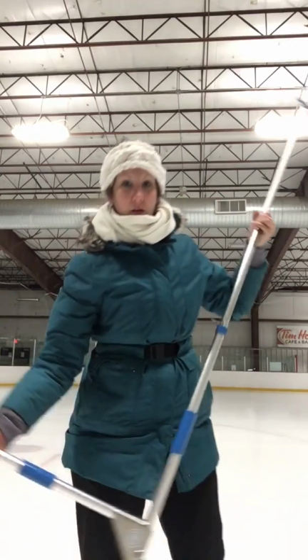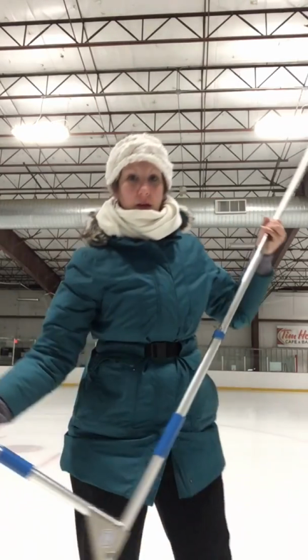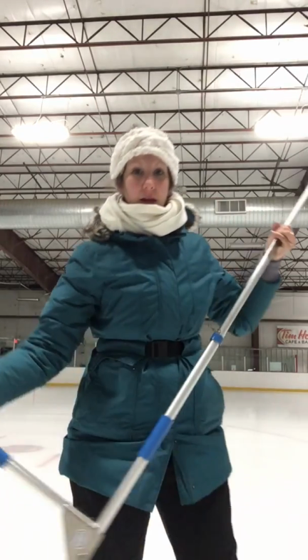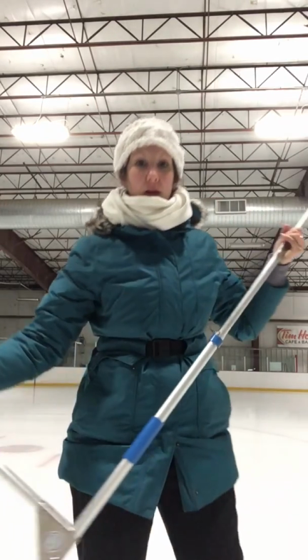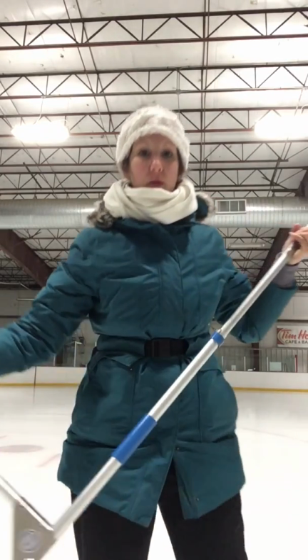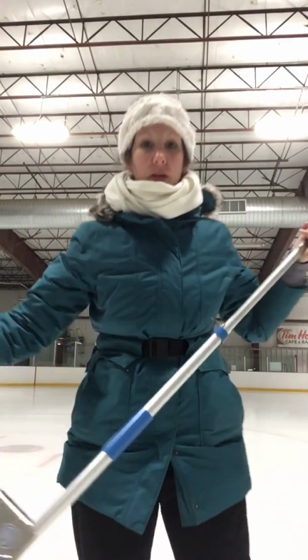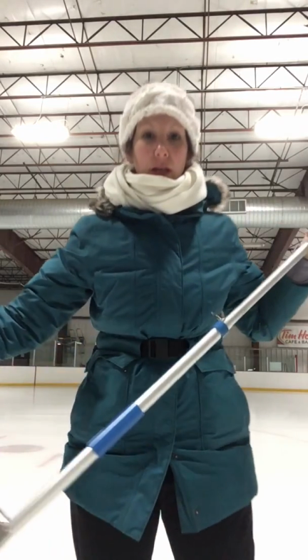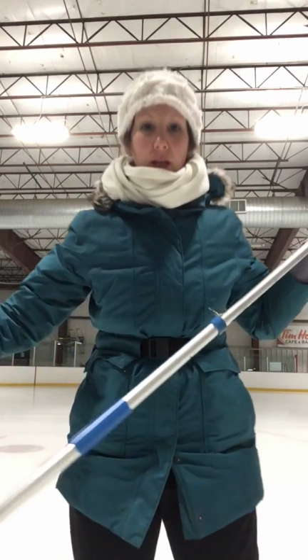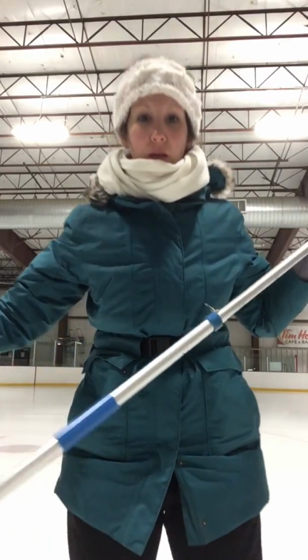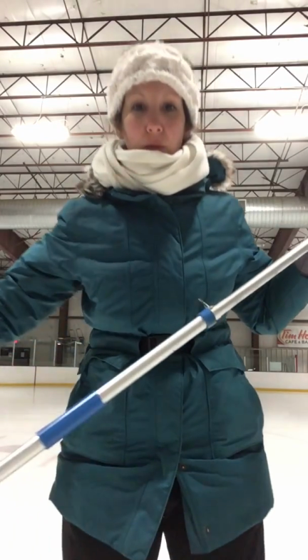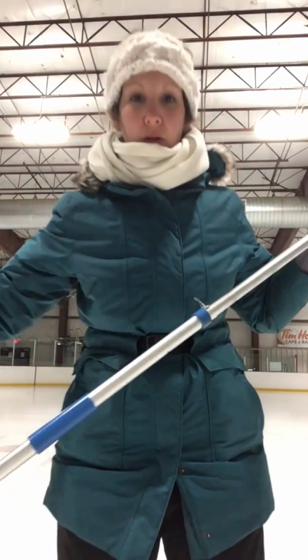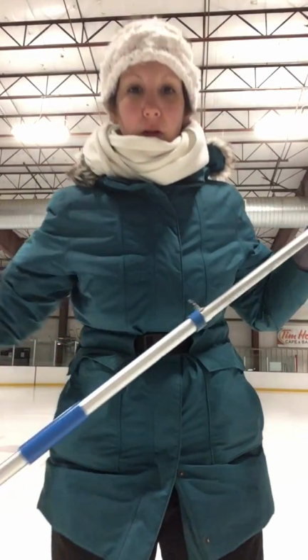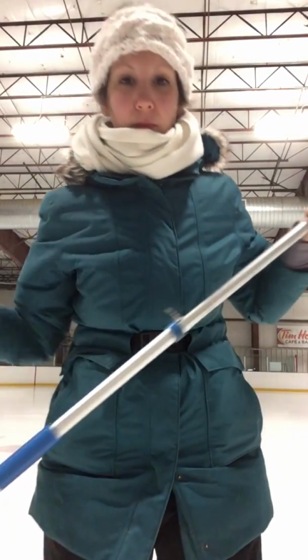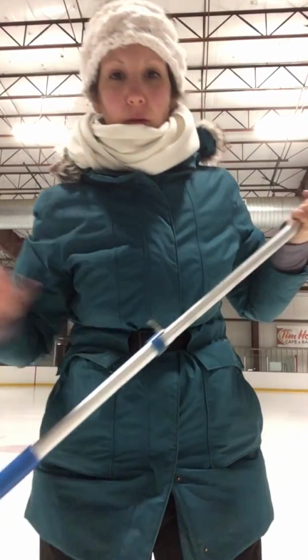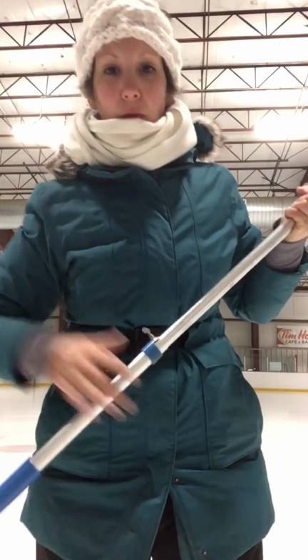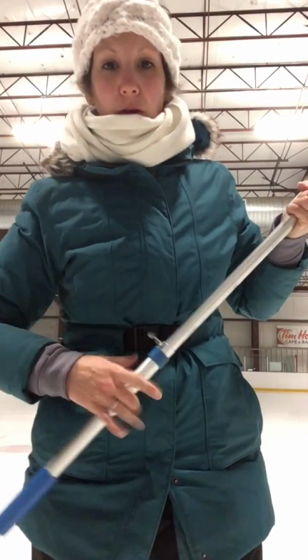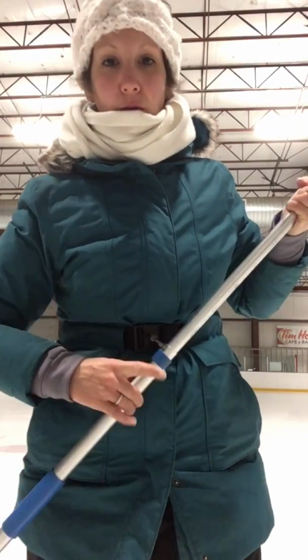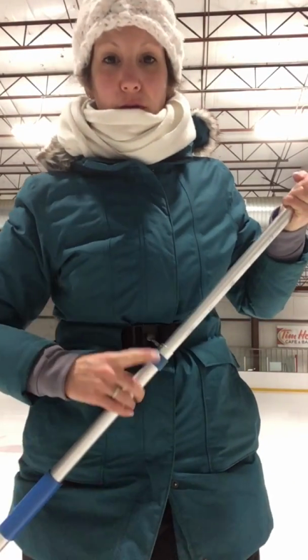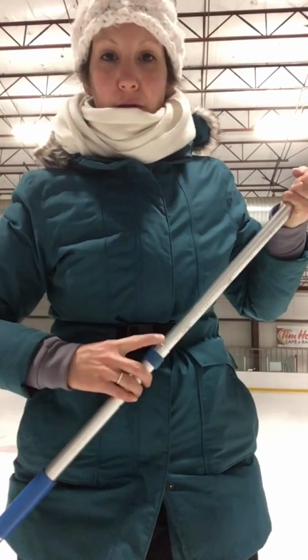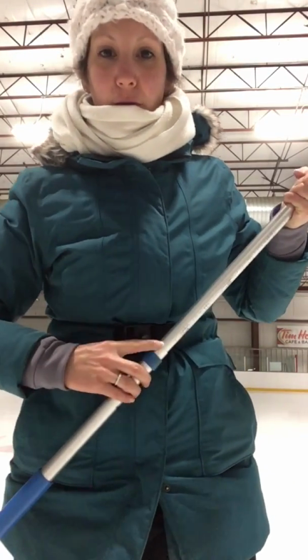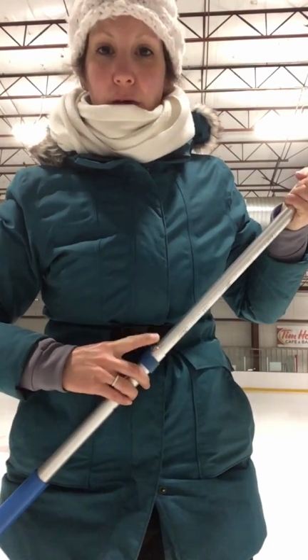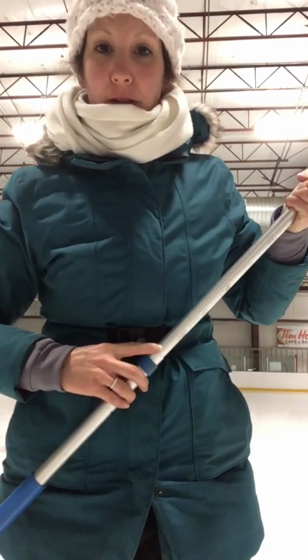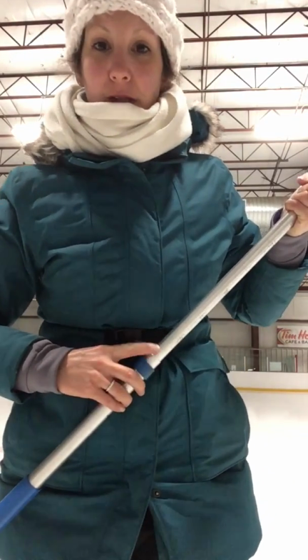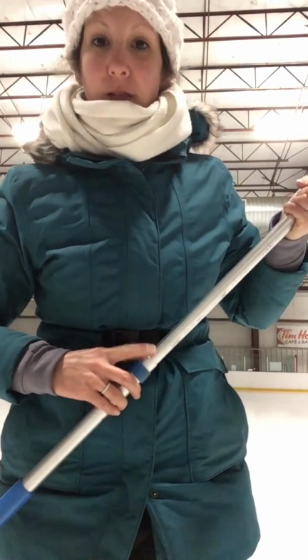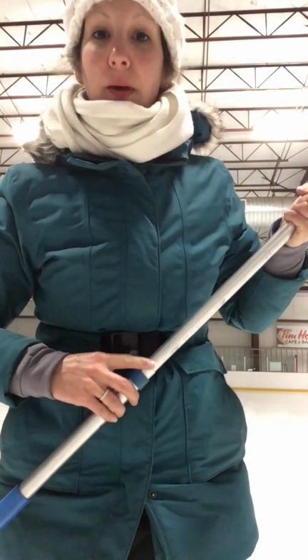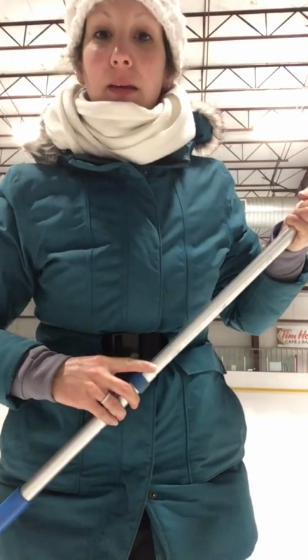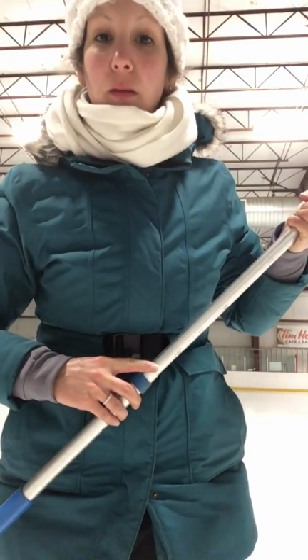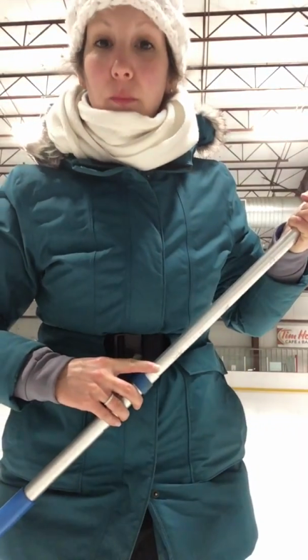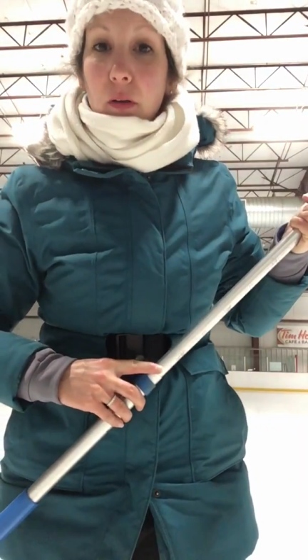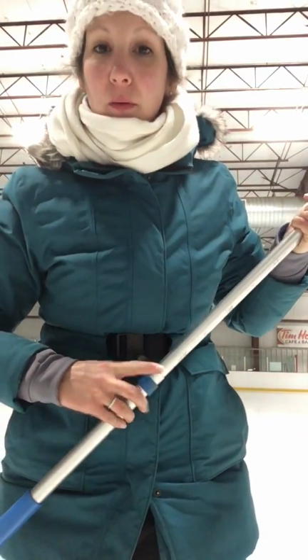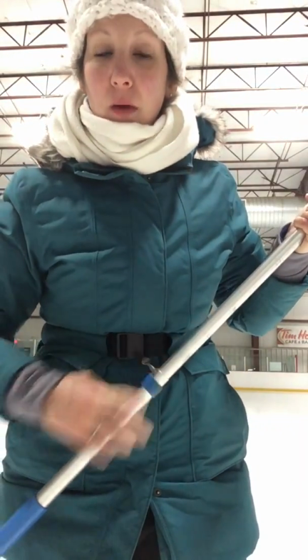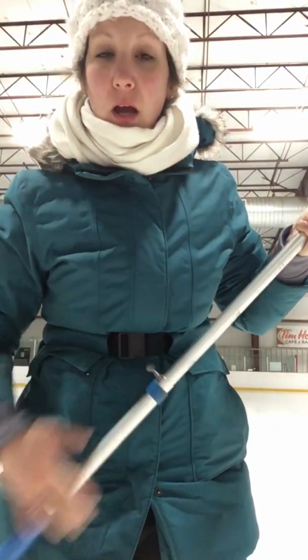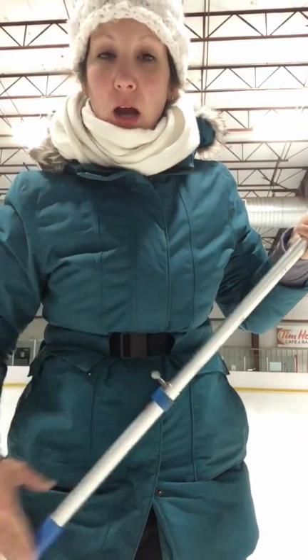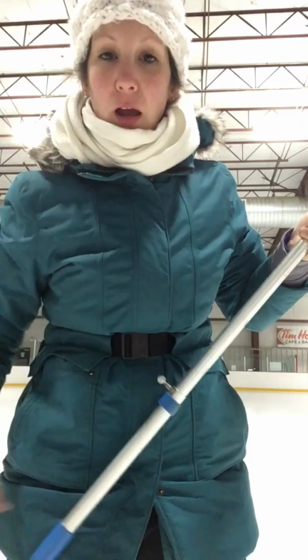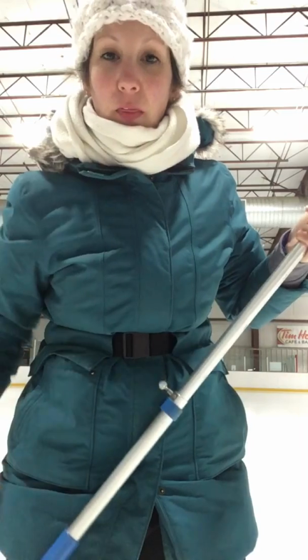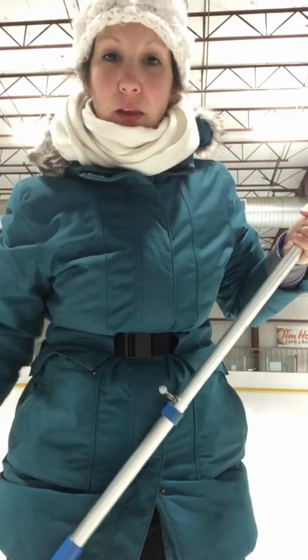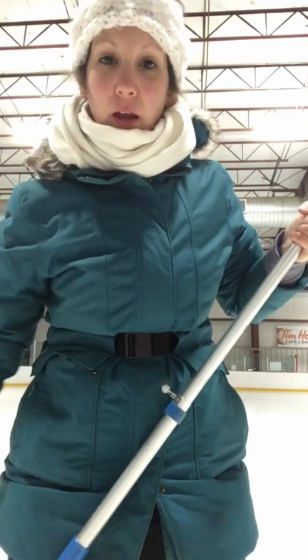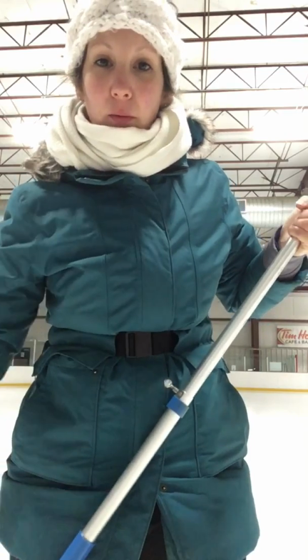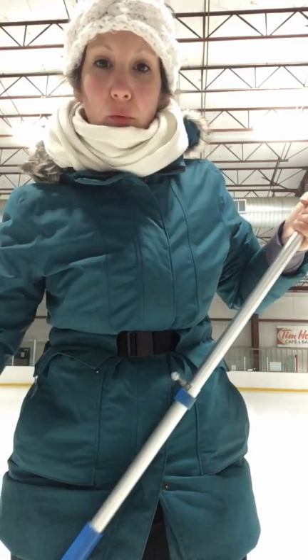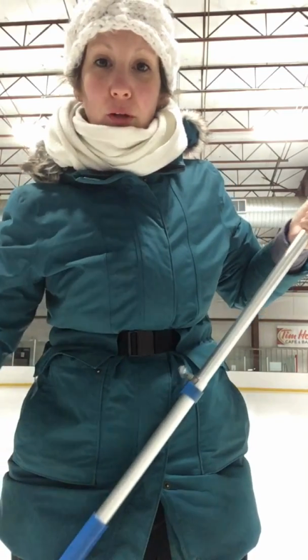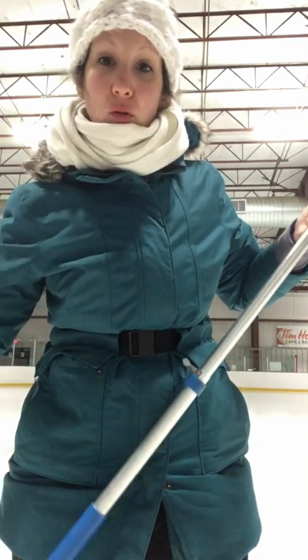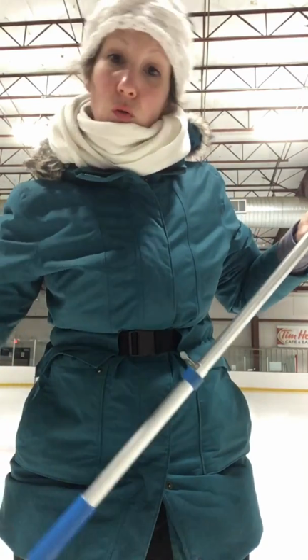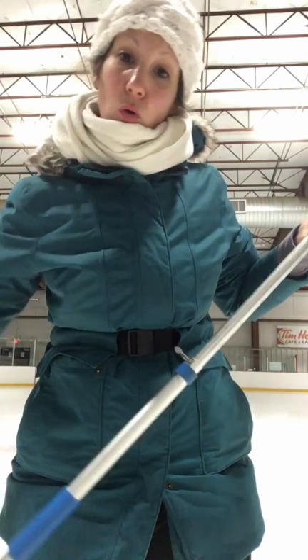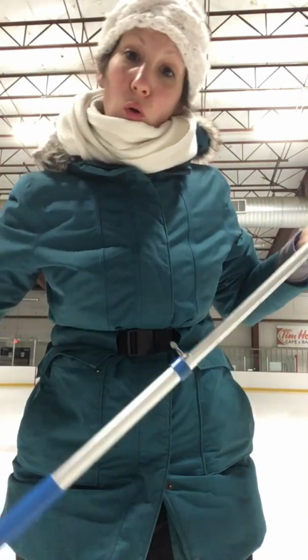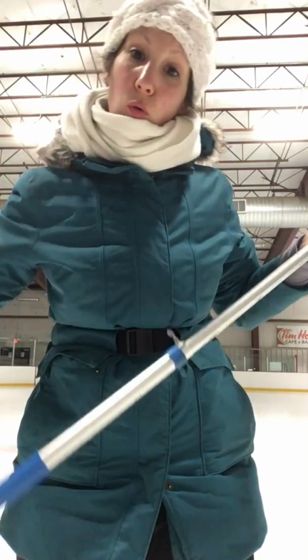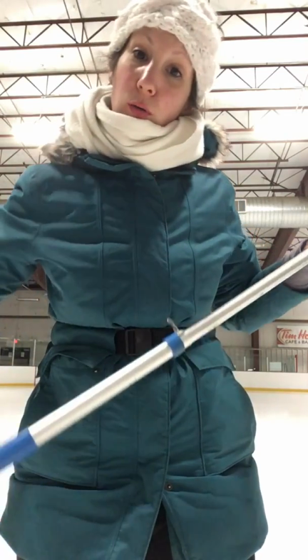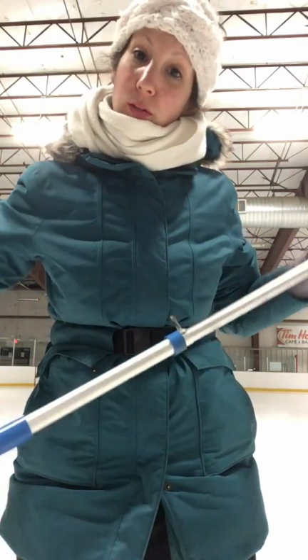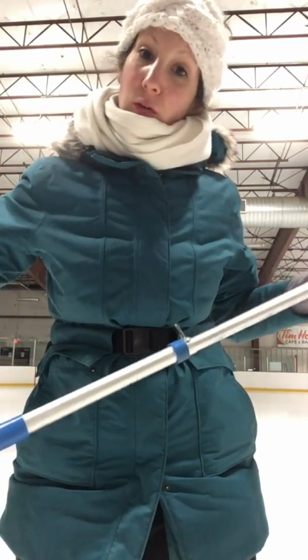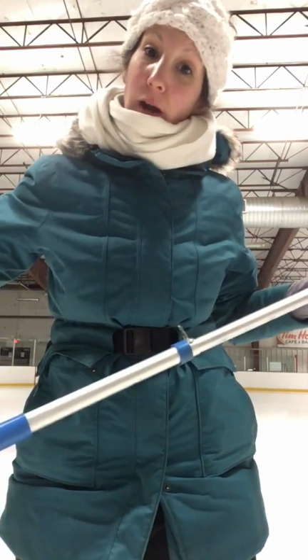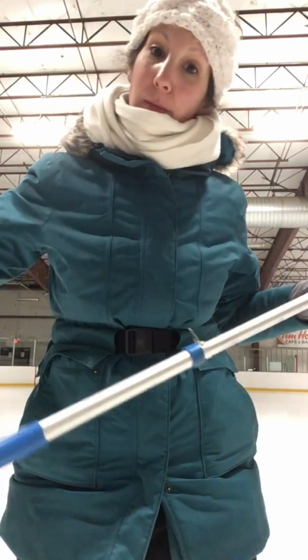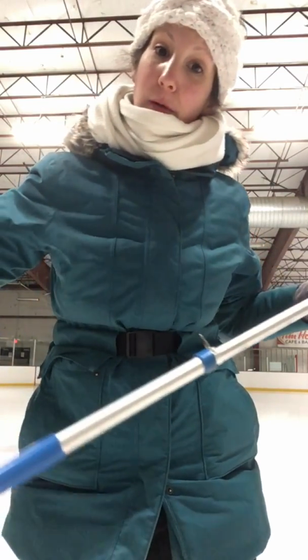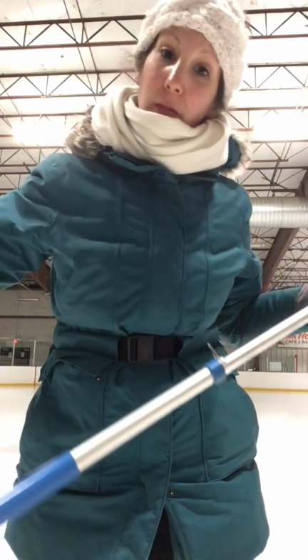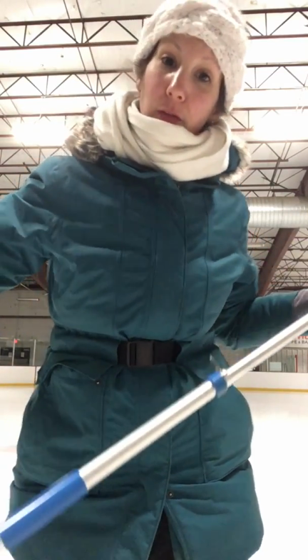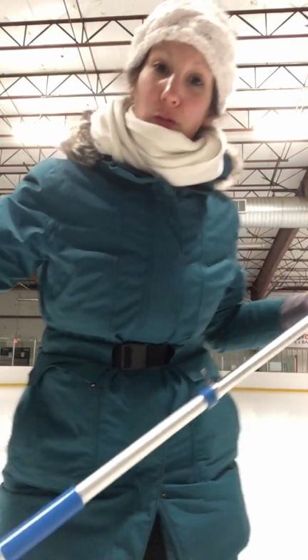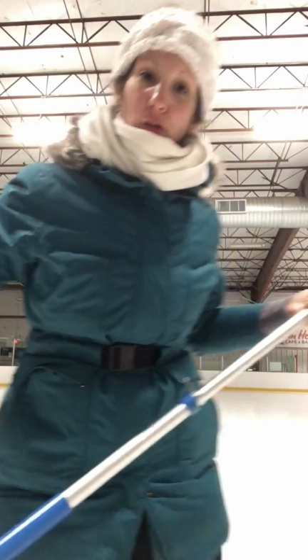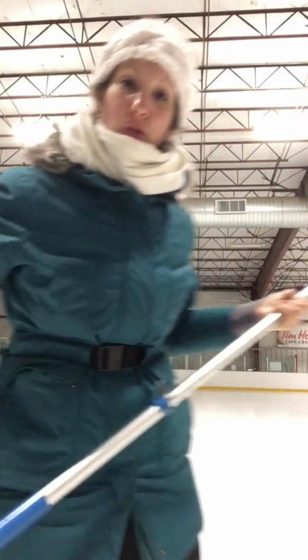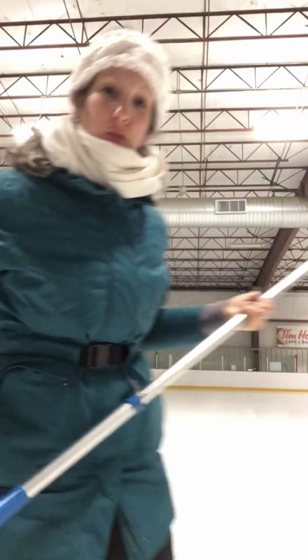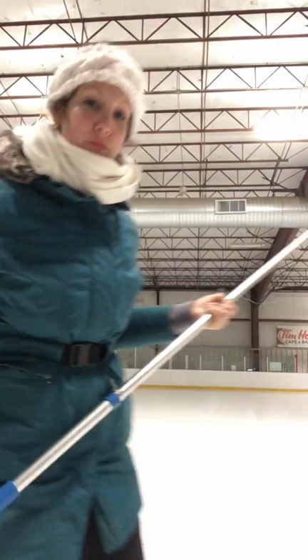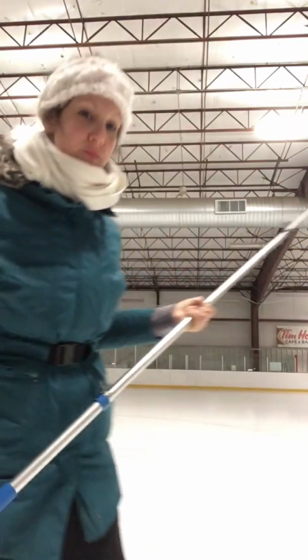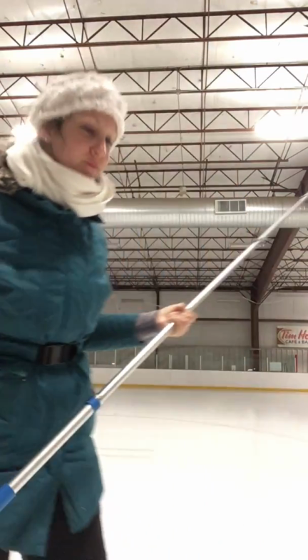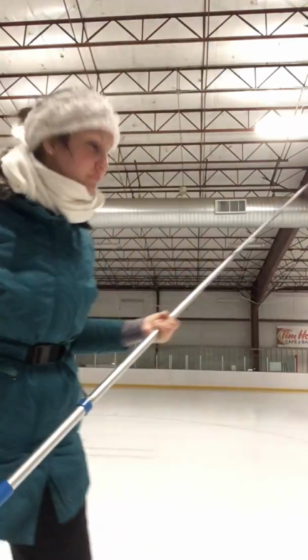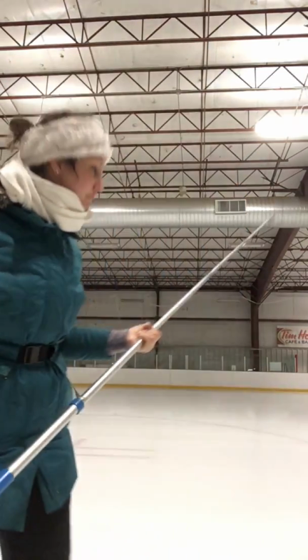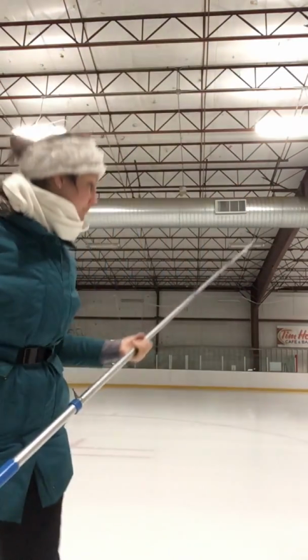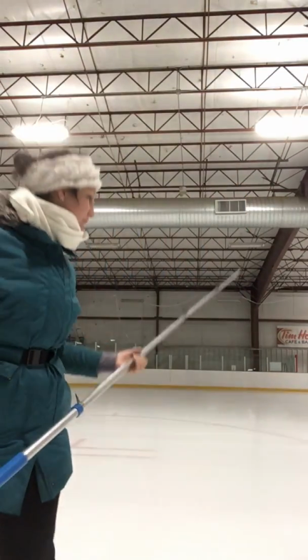I went ahead and put it up to 102 because that's my number, and then I'm going to go scribe the circle.